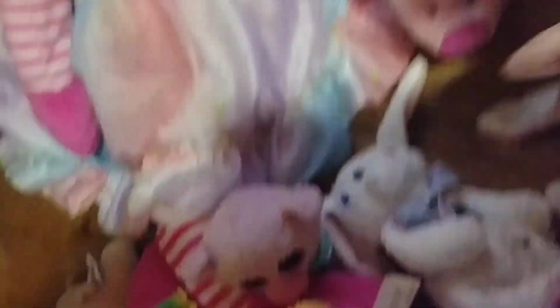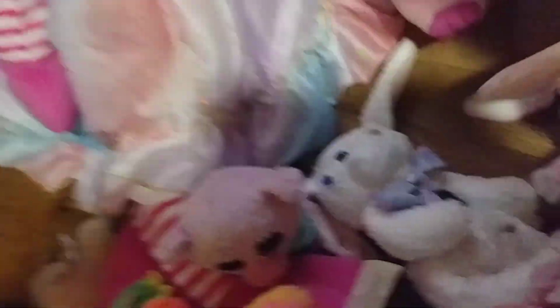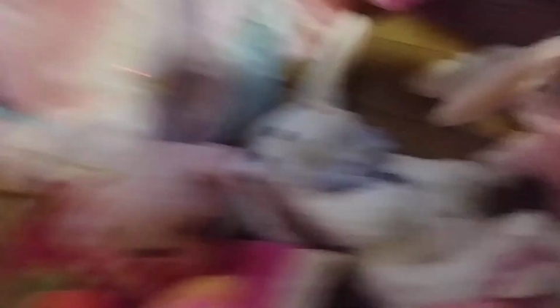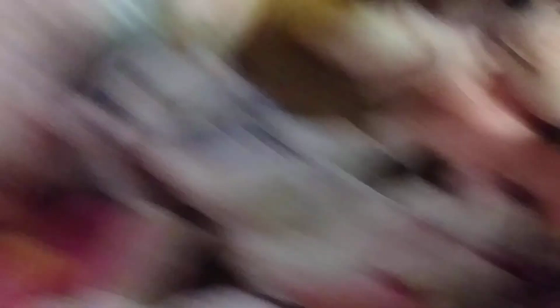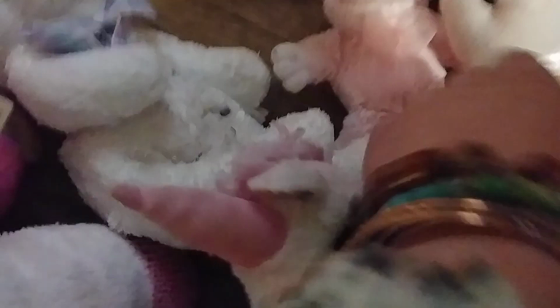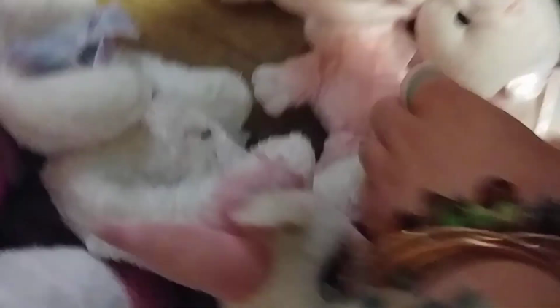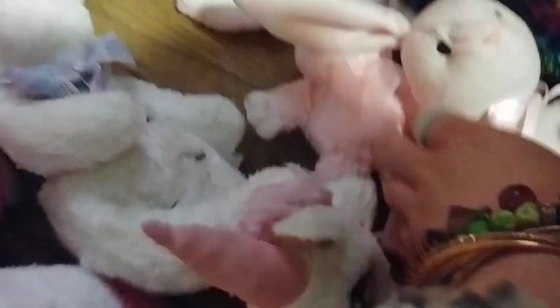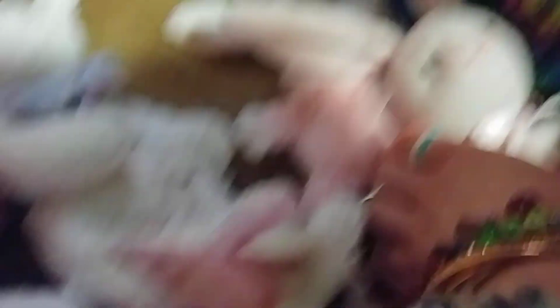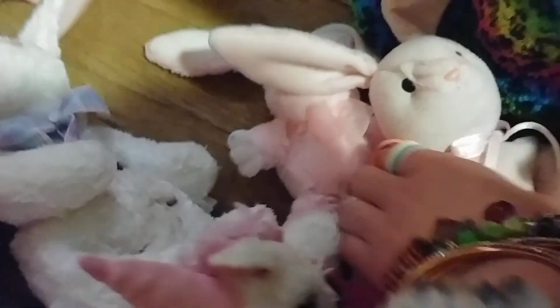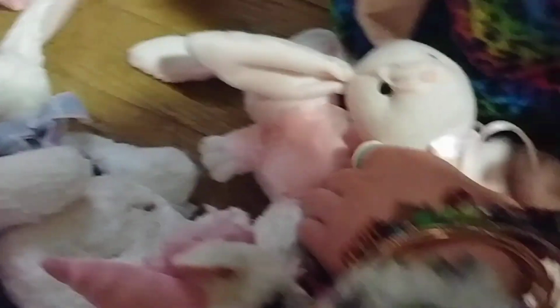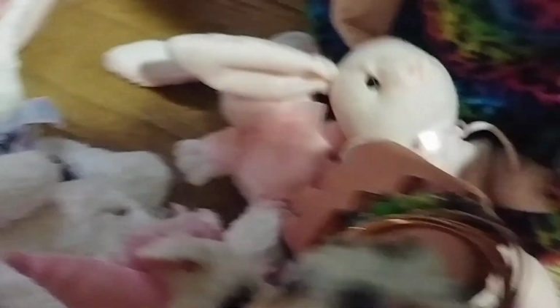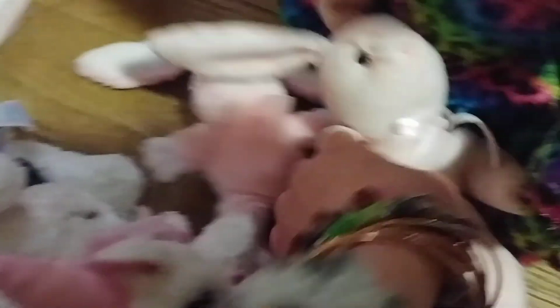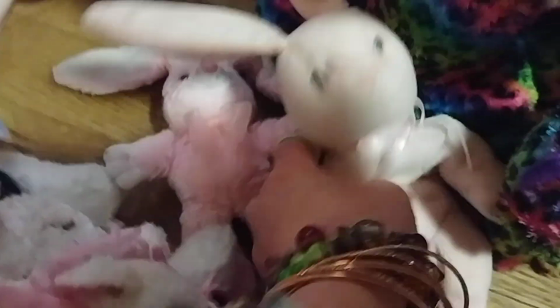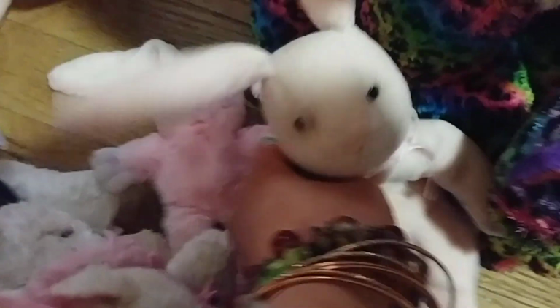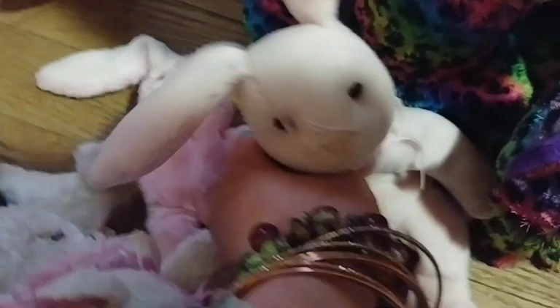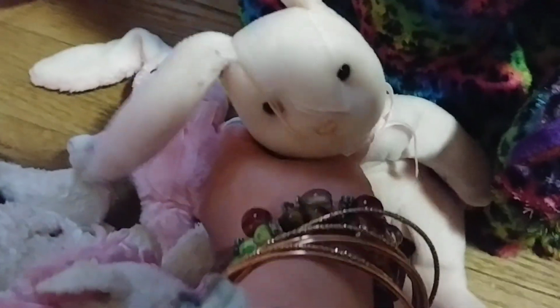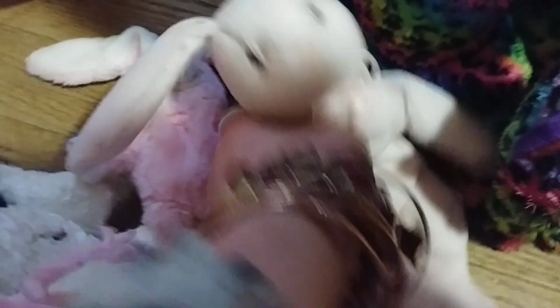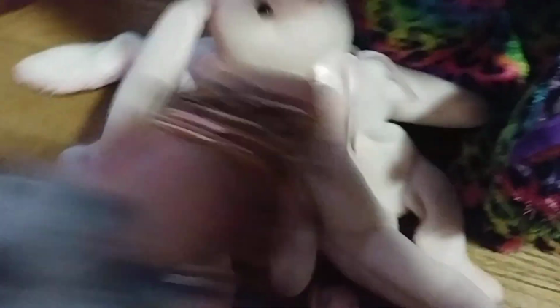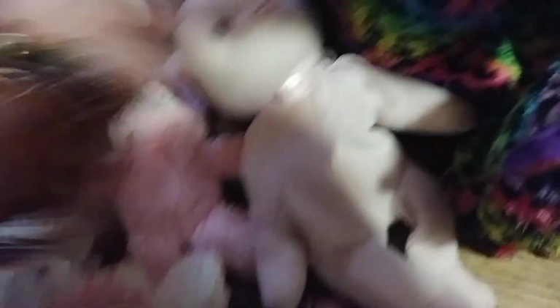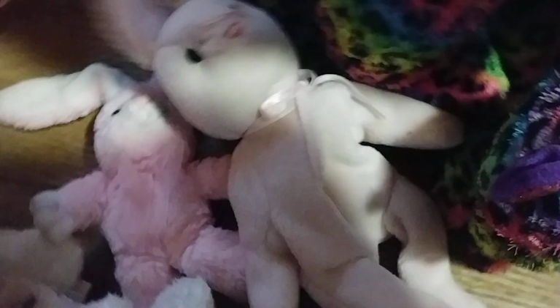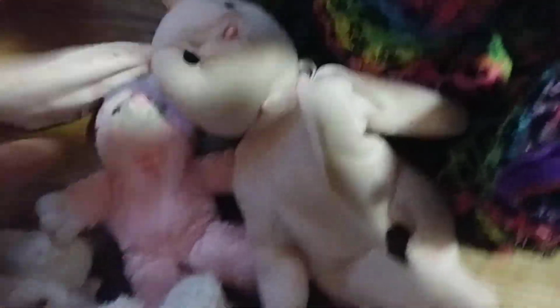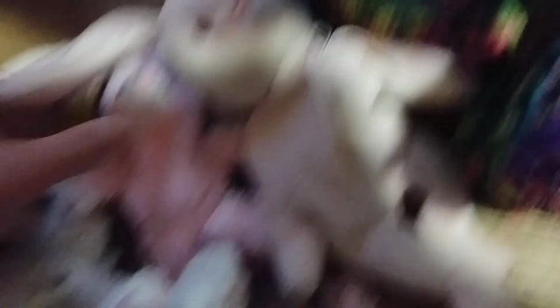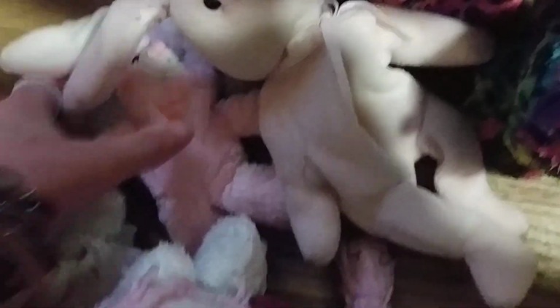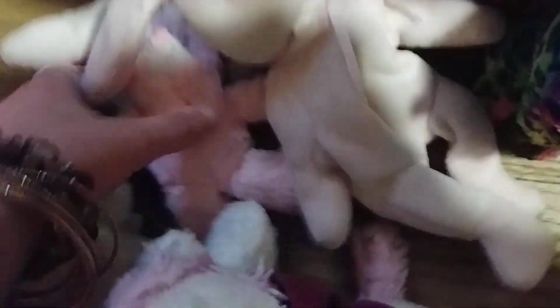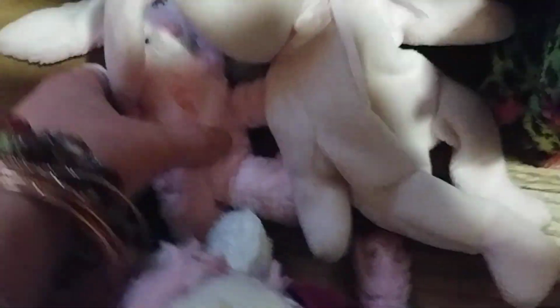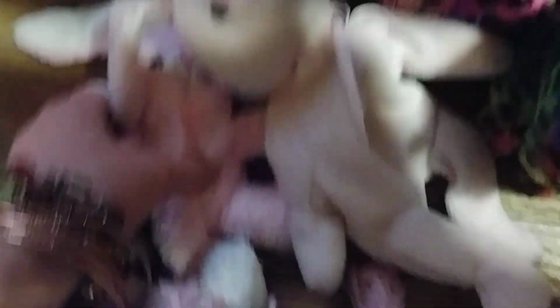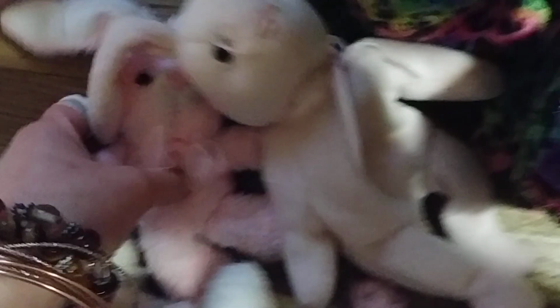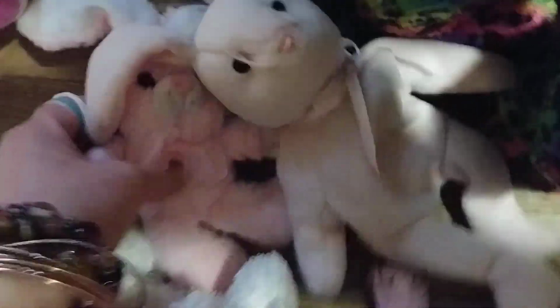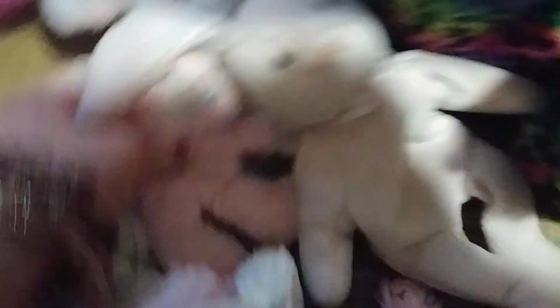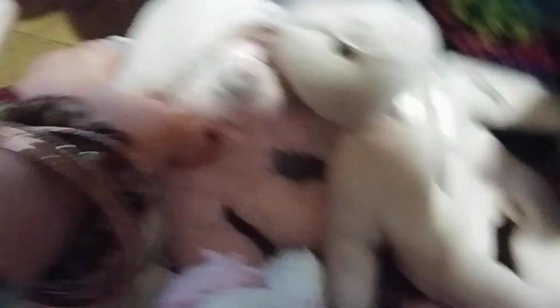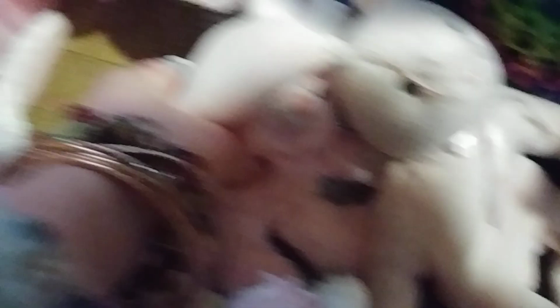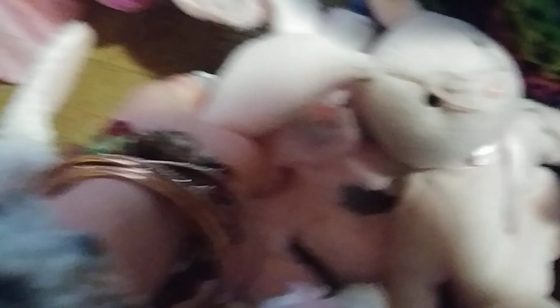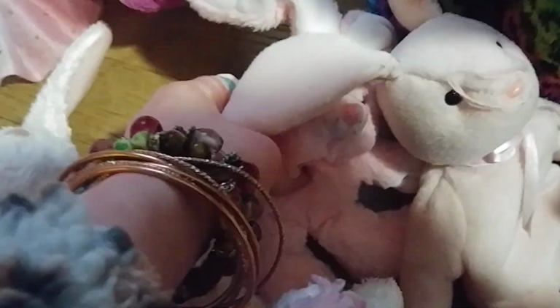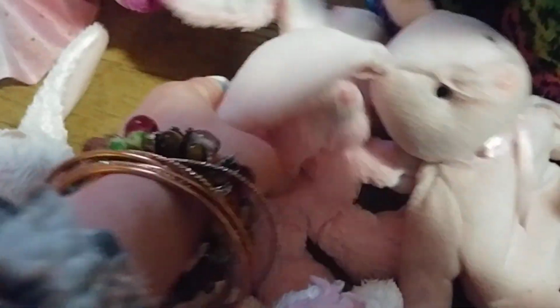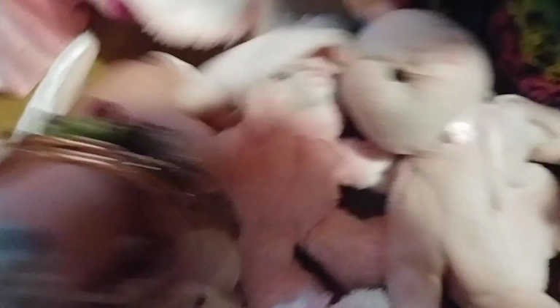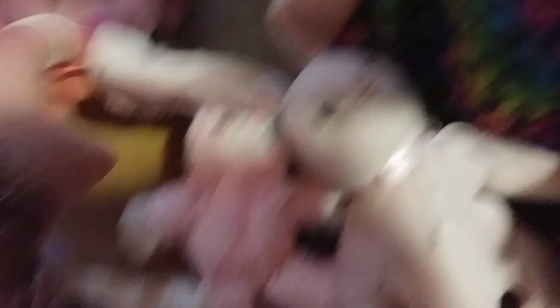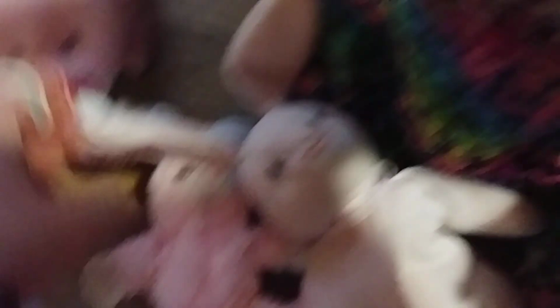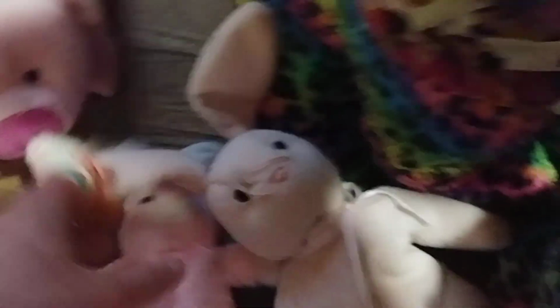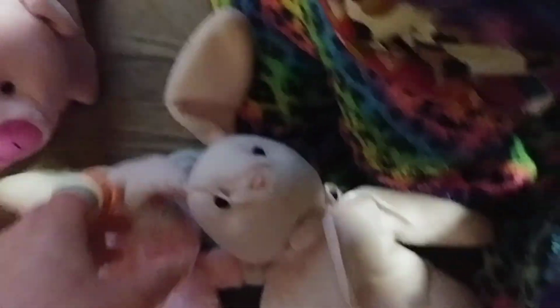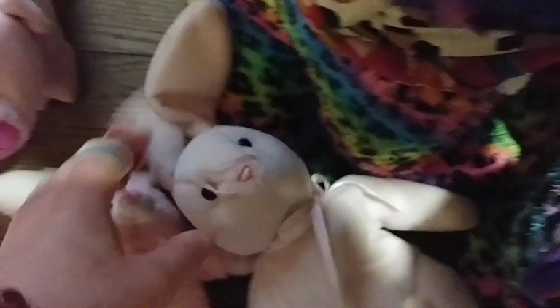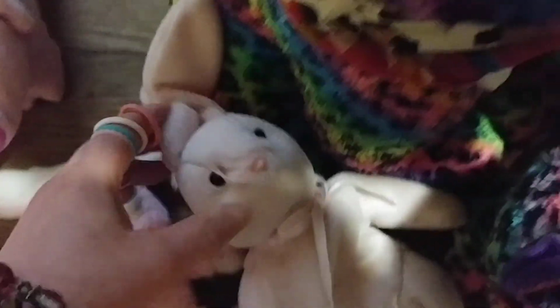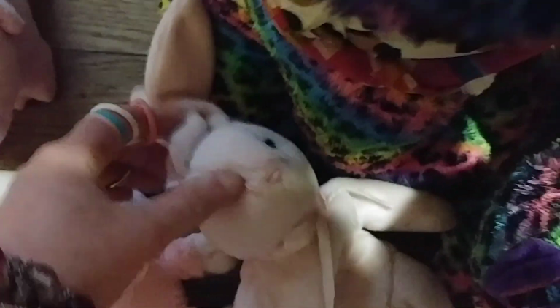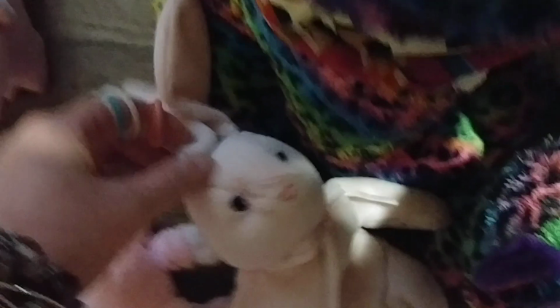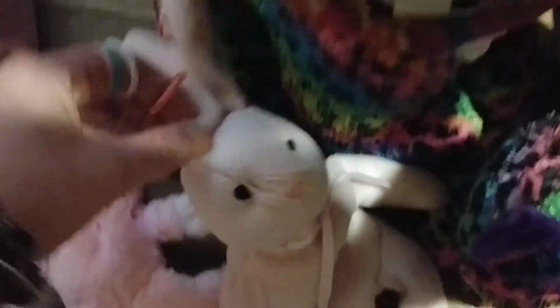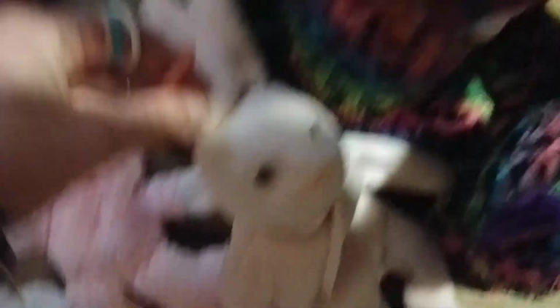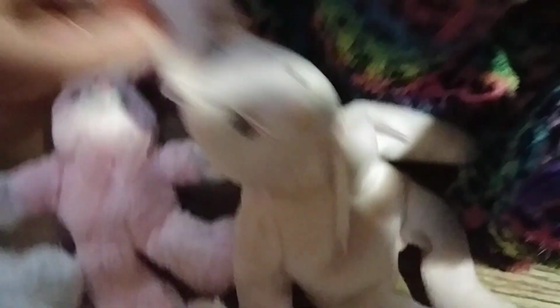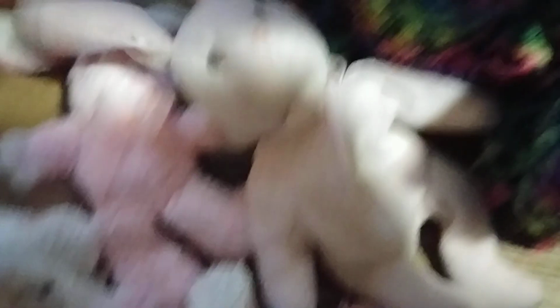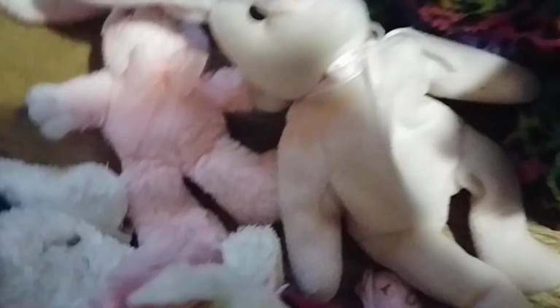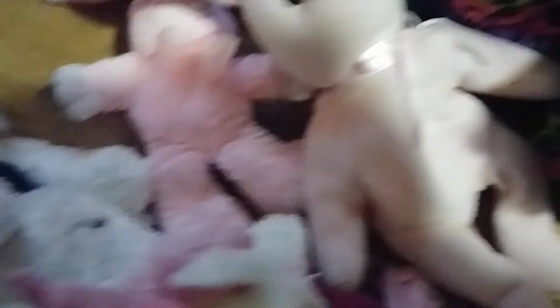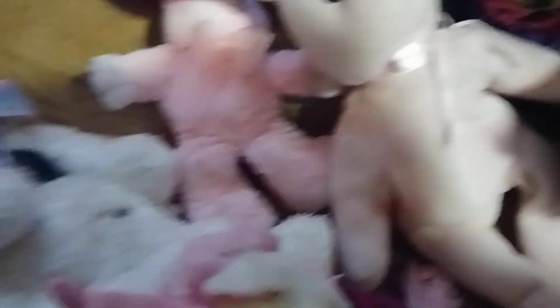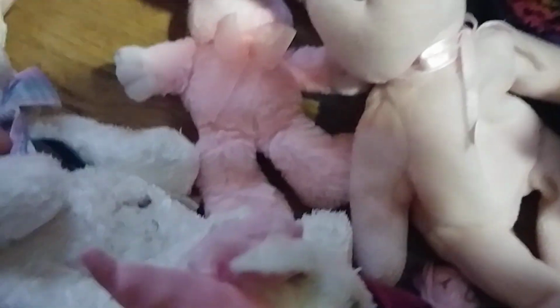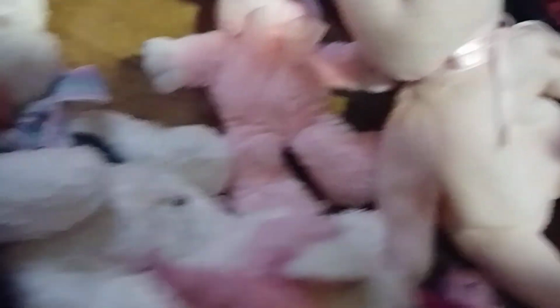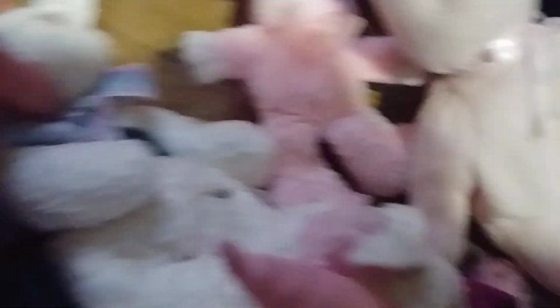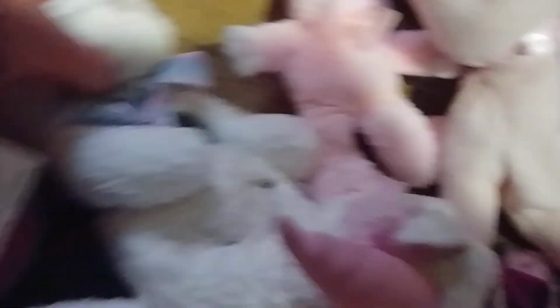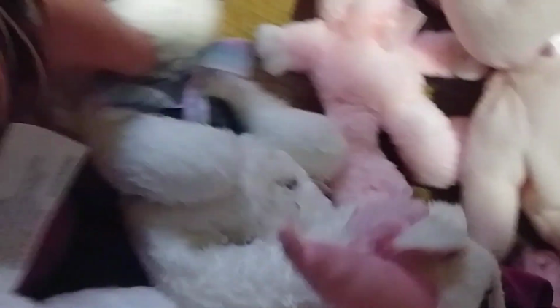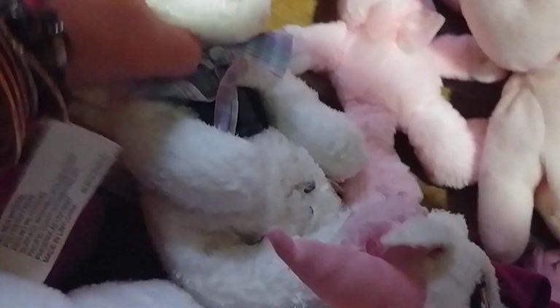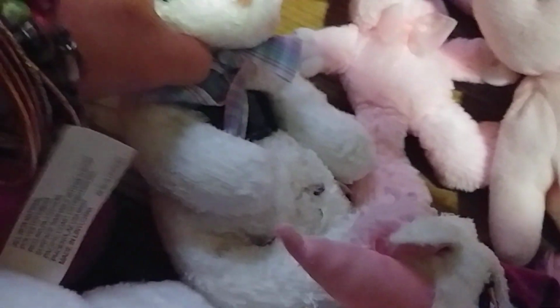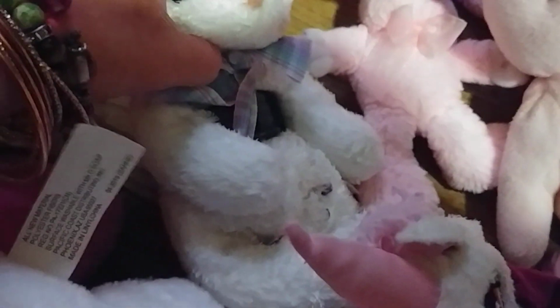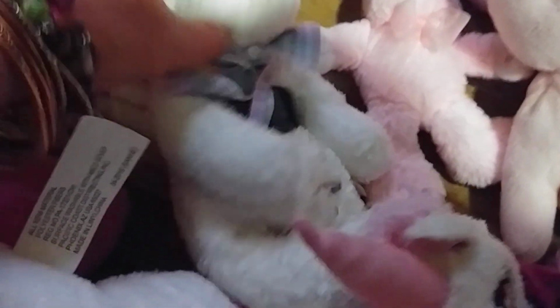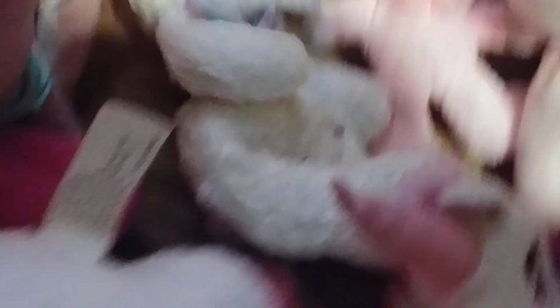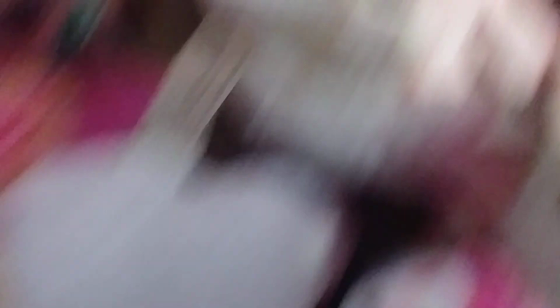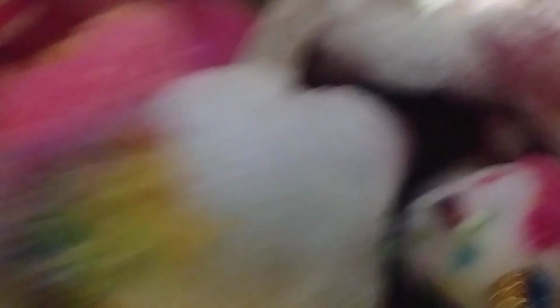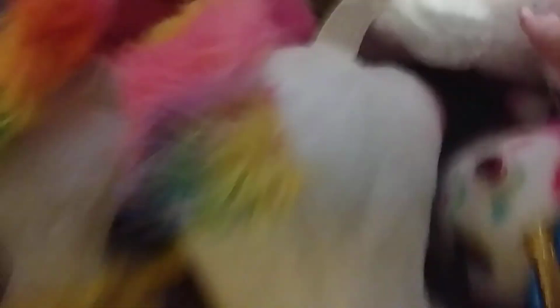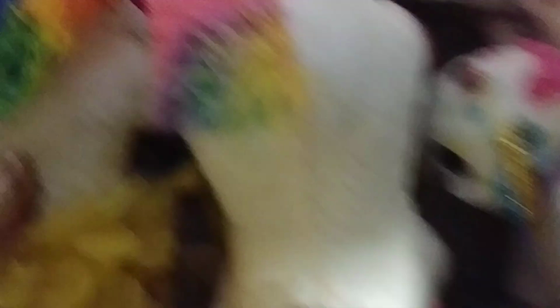We have the bunnies: a little pink bunny, another pink bunny — this one's a Beanie Baby — and then a little white bunny.